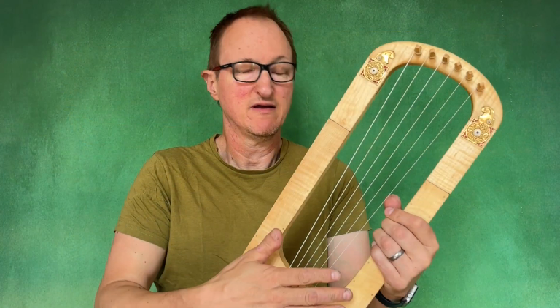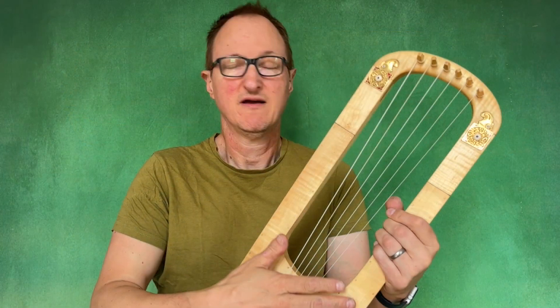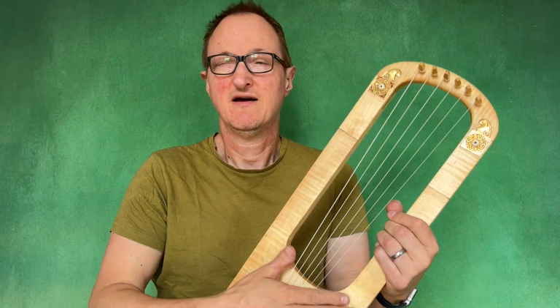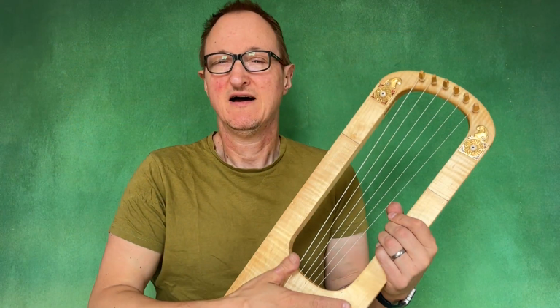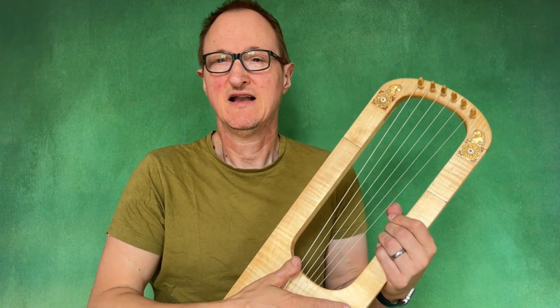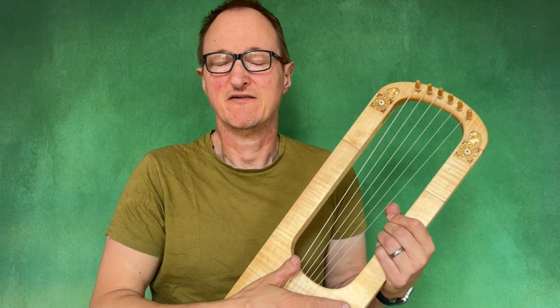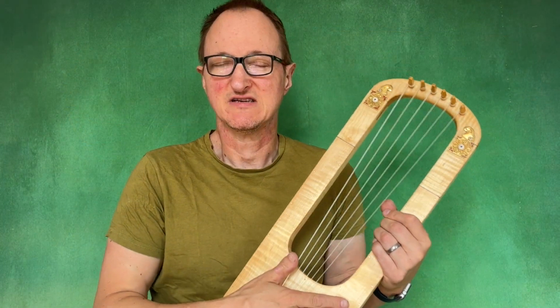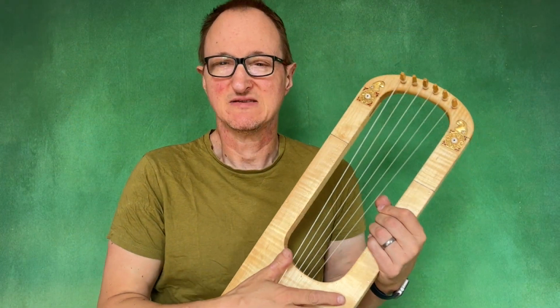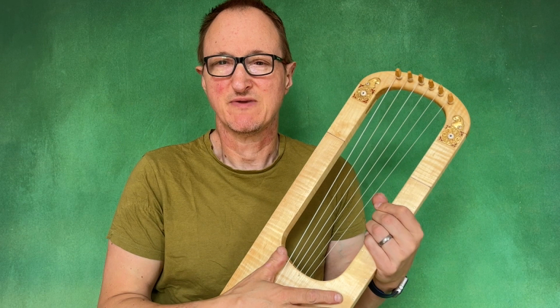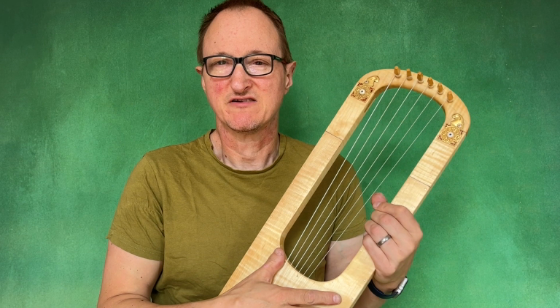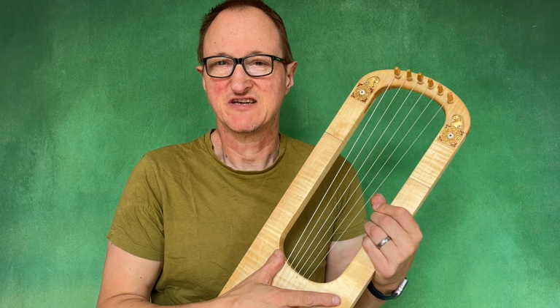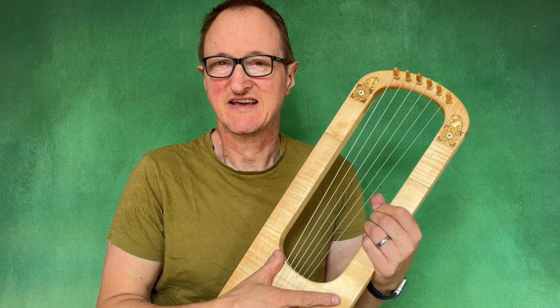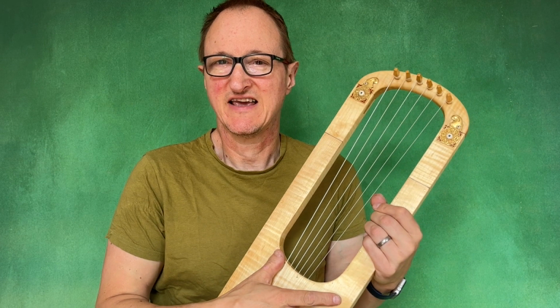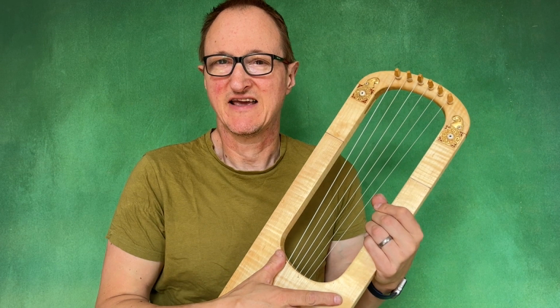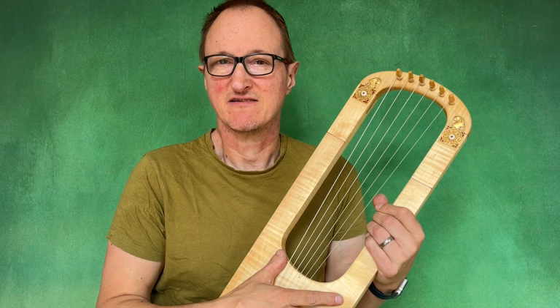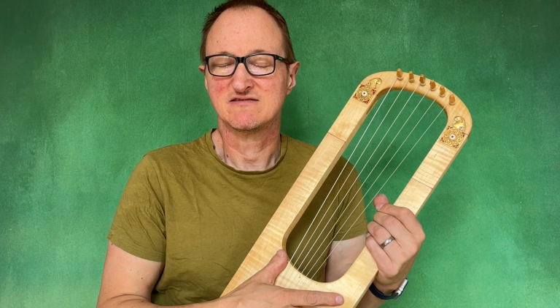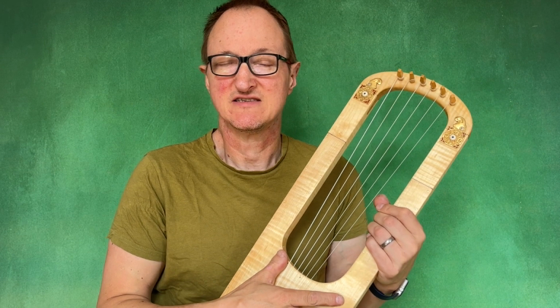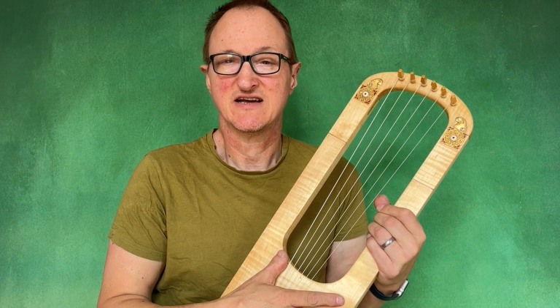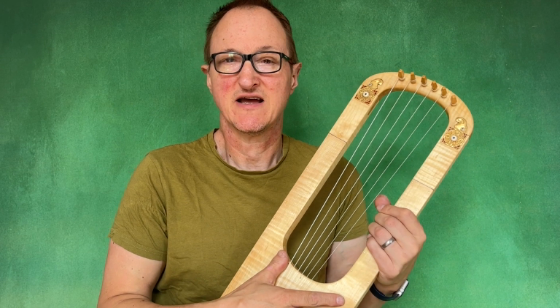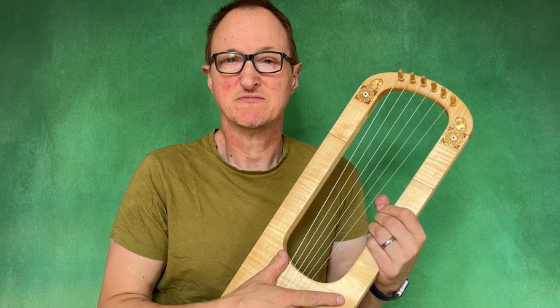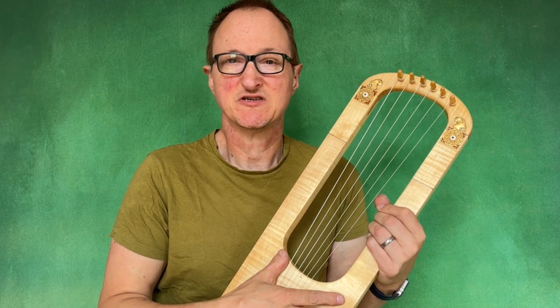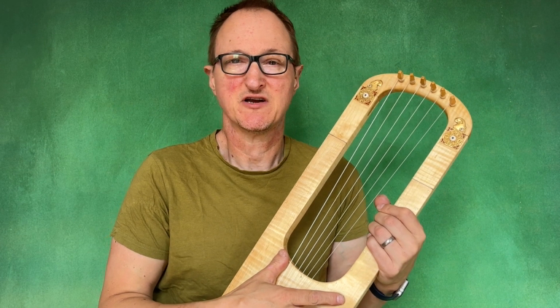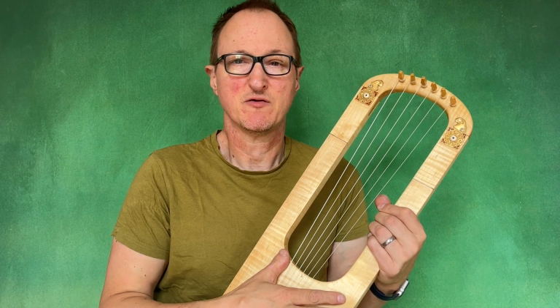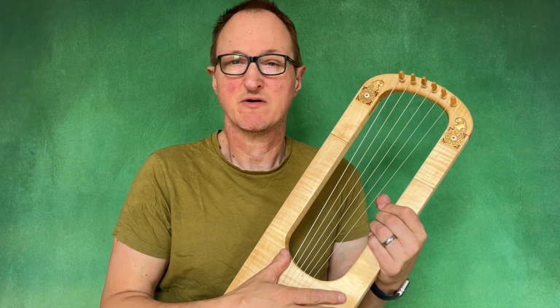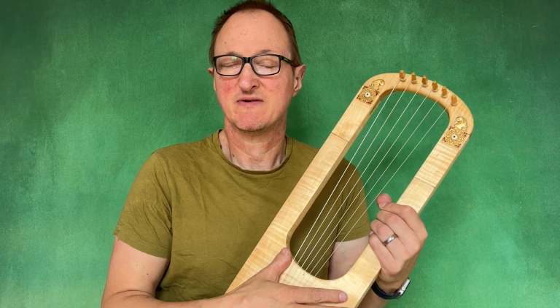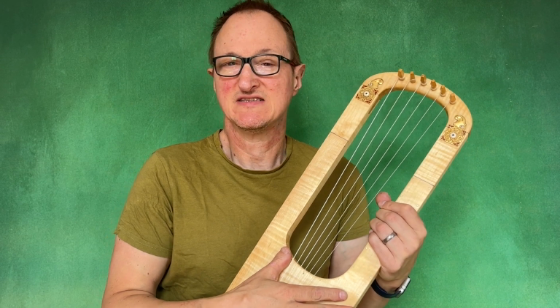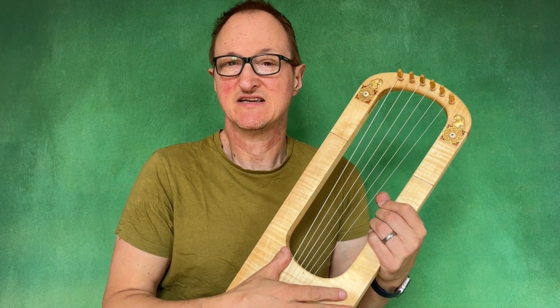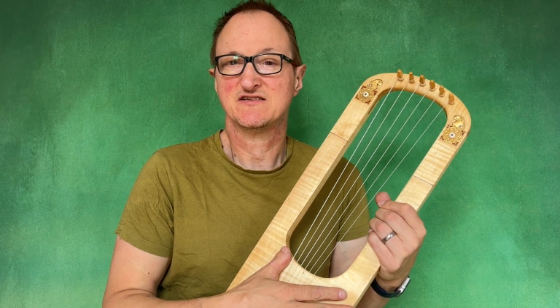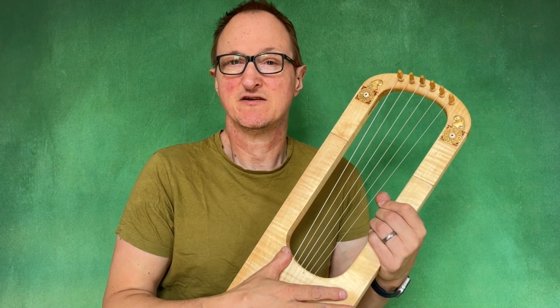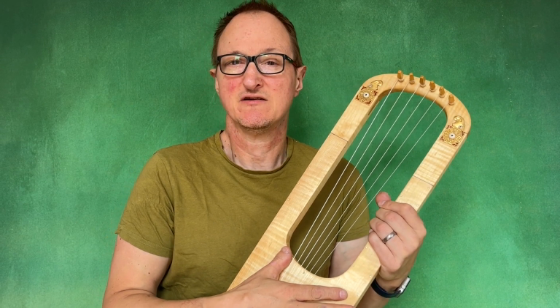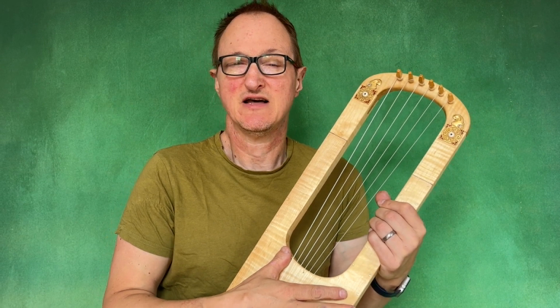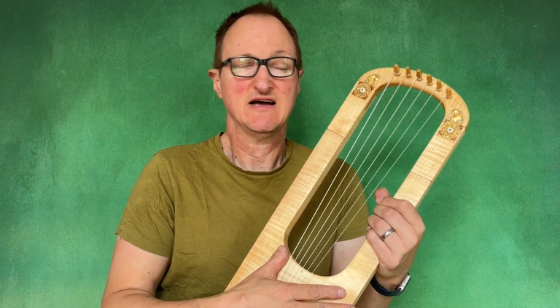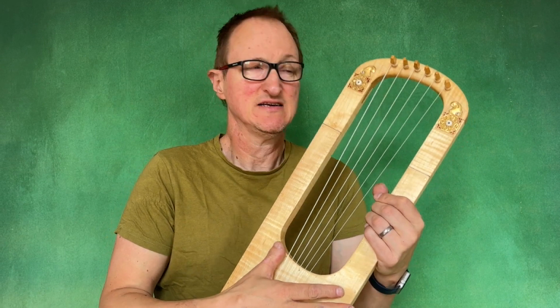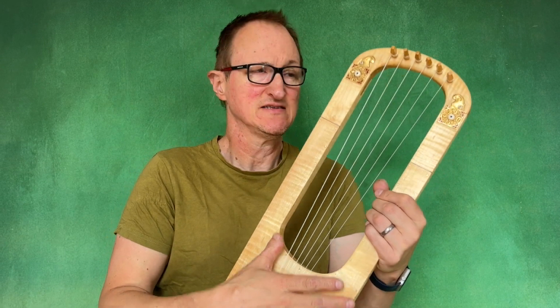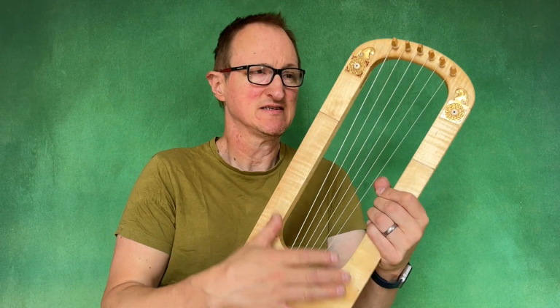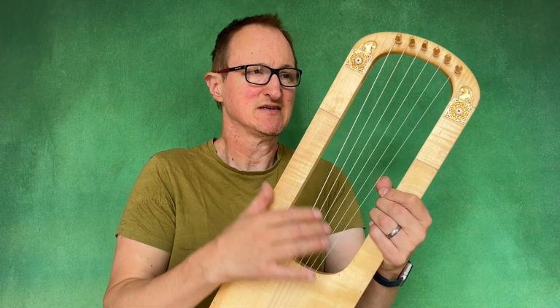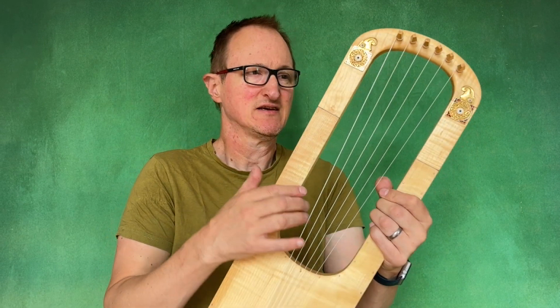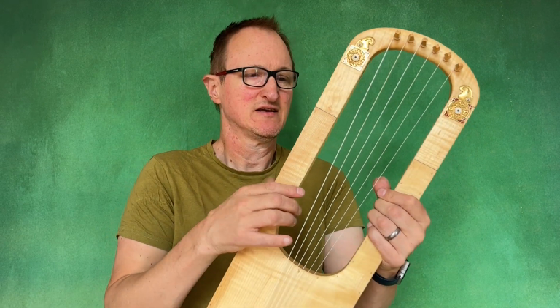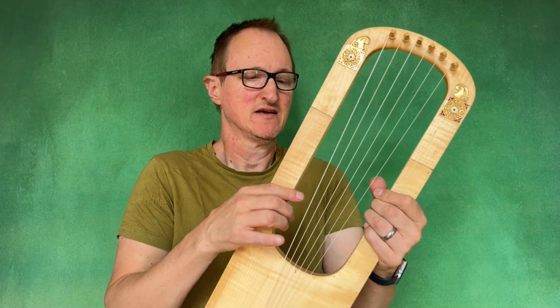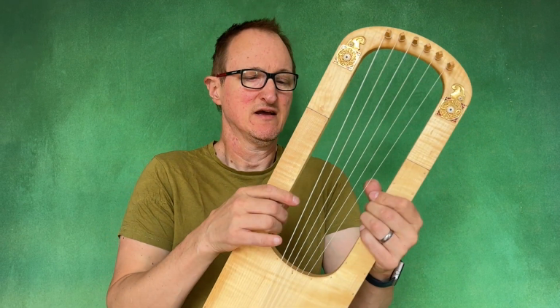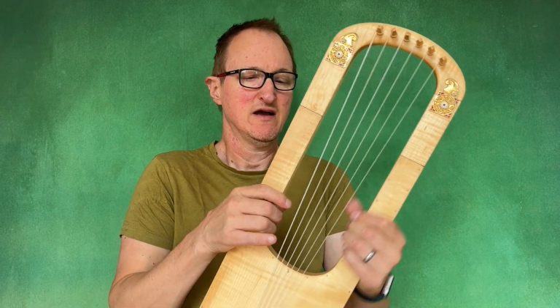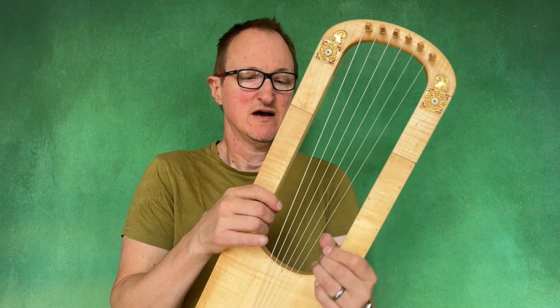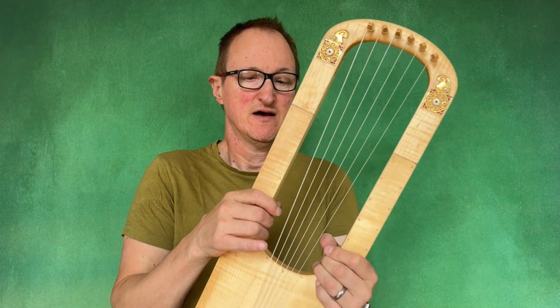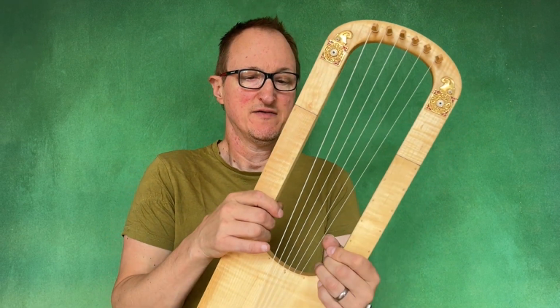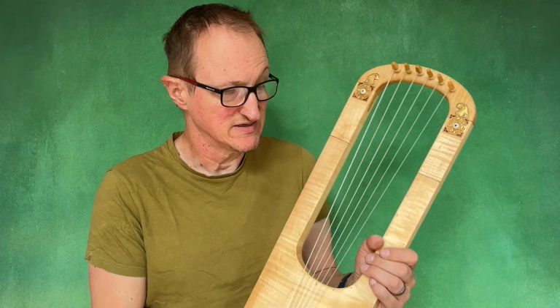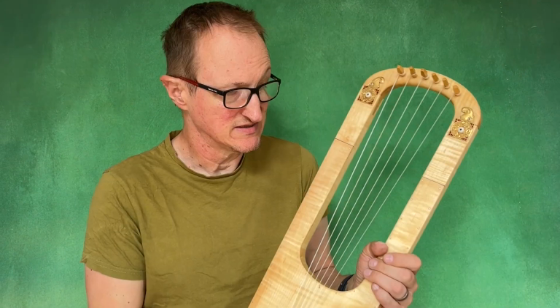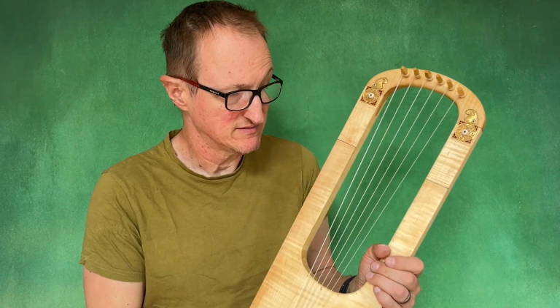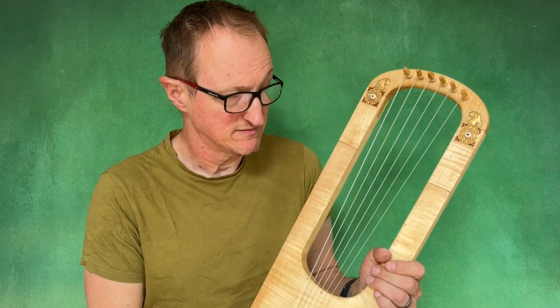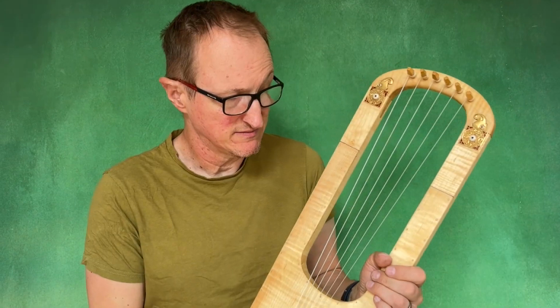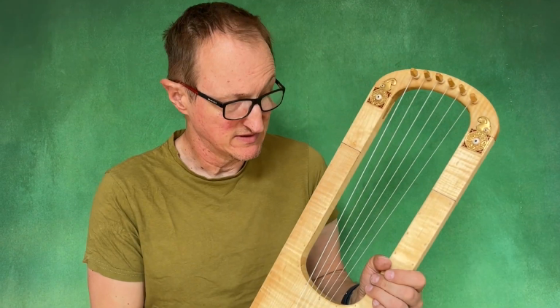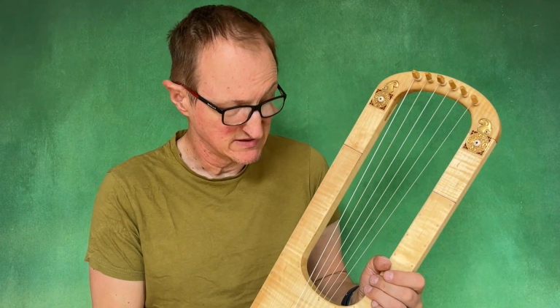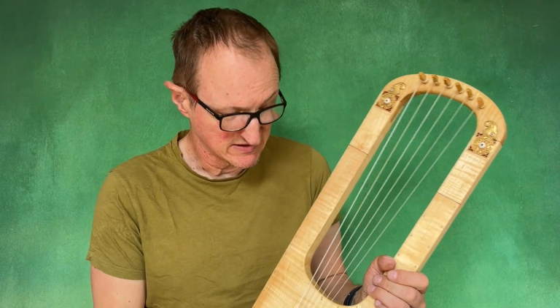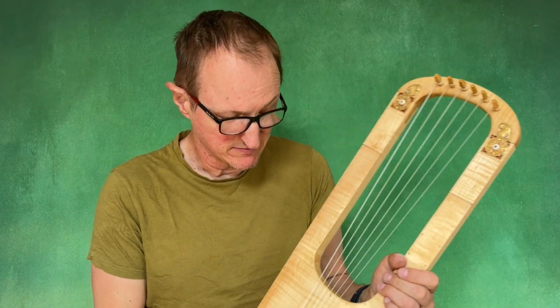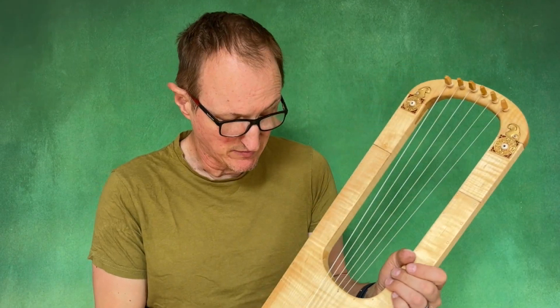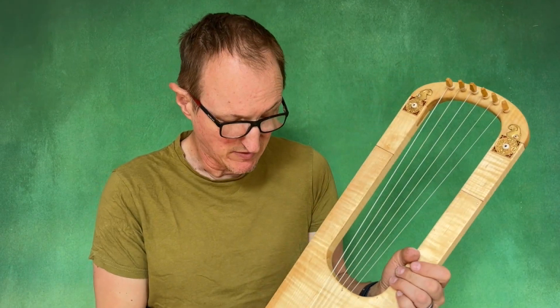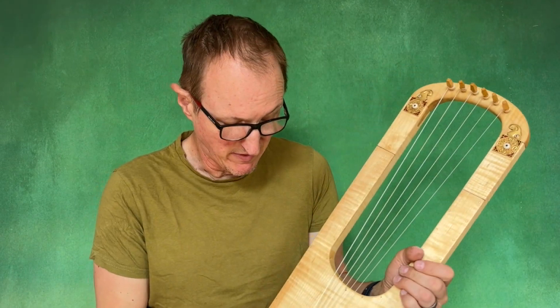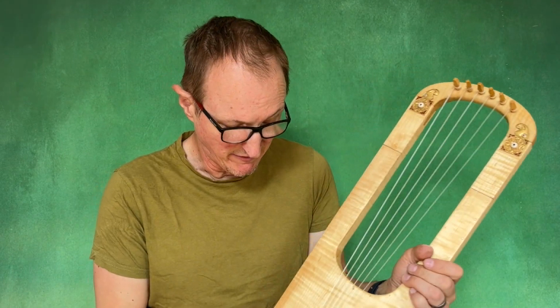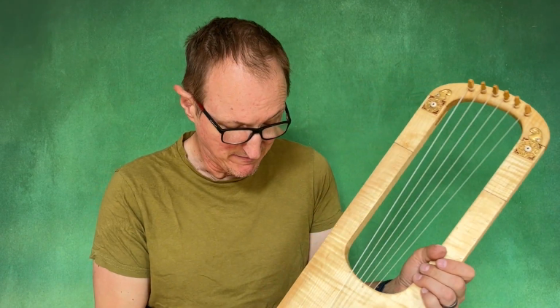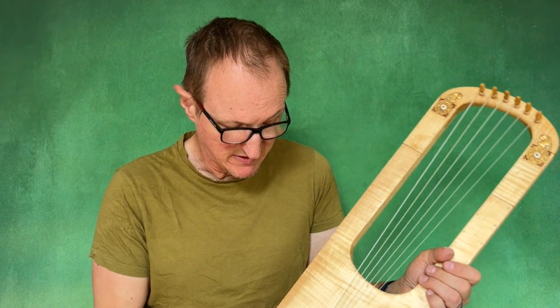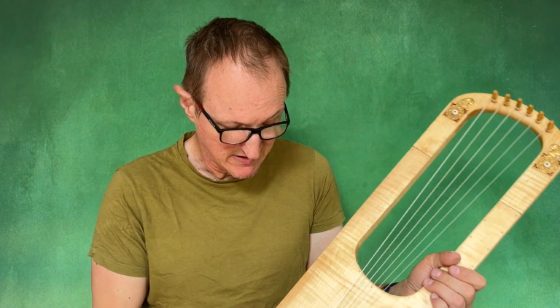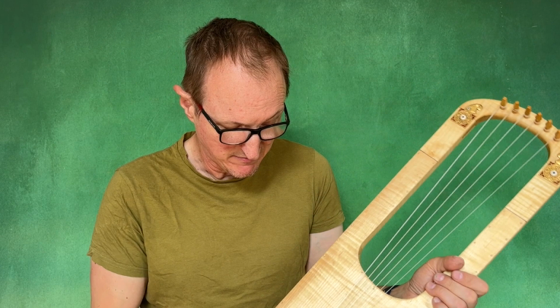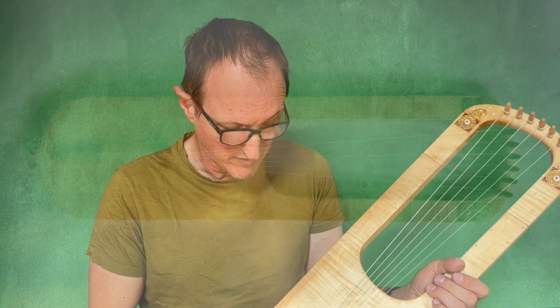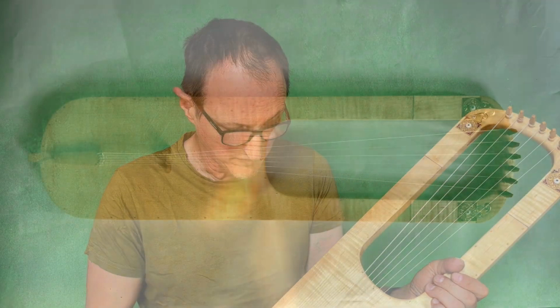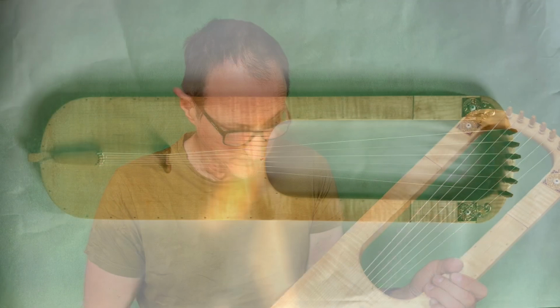Hello, this is Michael Chet King. Today I'm showing you one of my Sutton Hoo Lyres. This is one of my replica models.